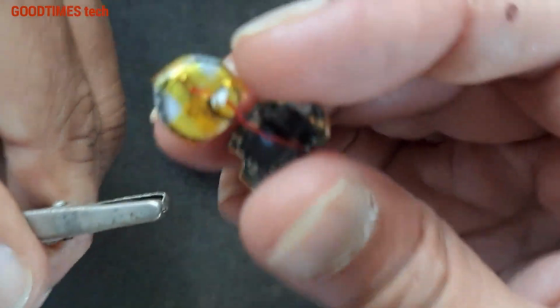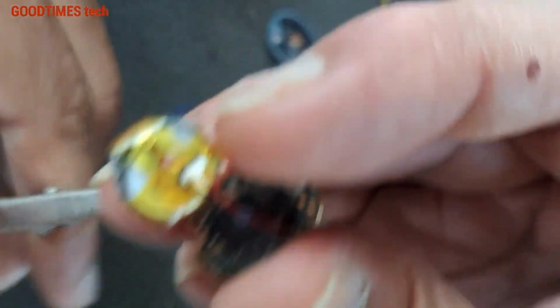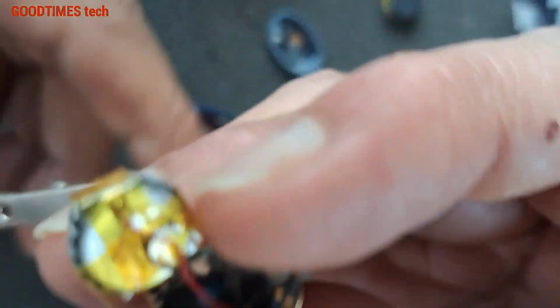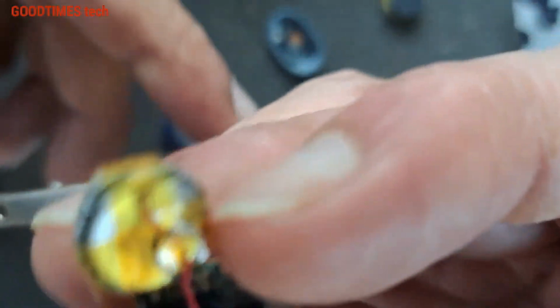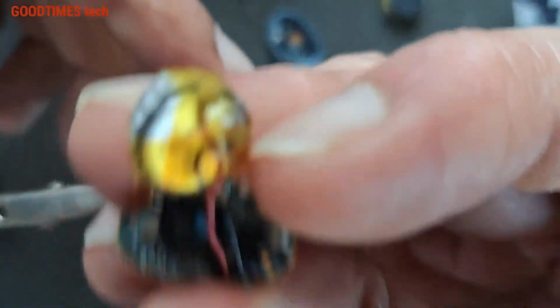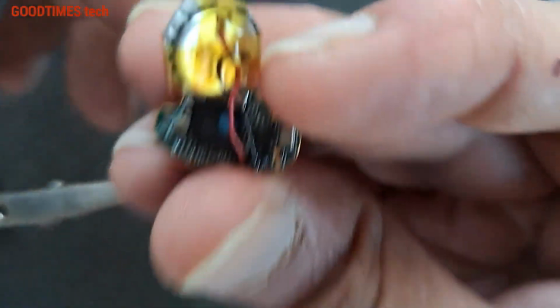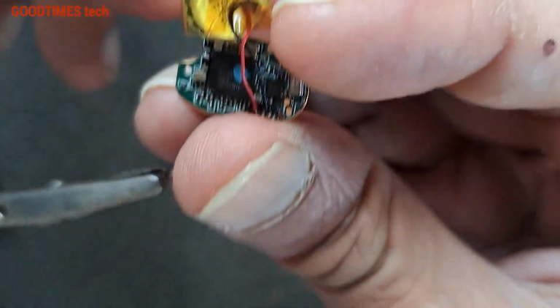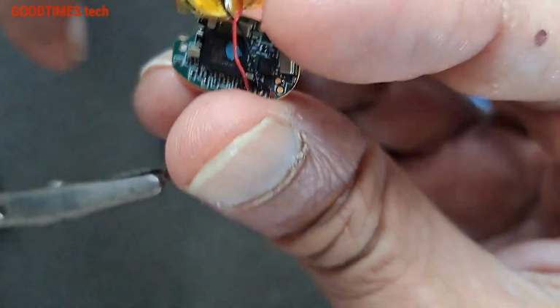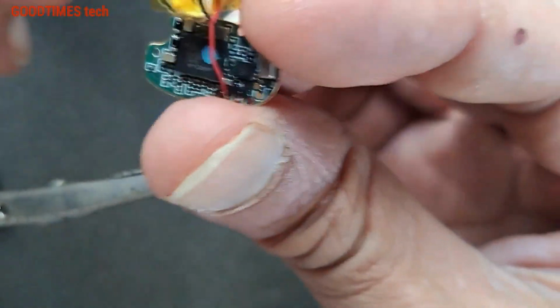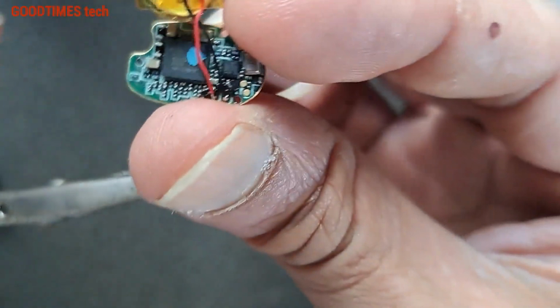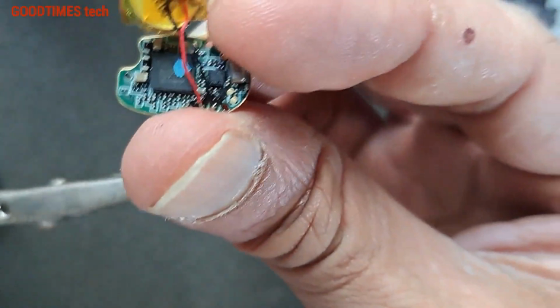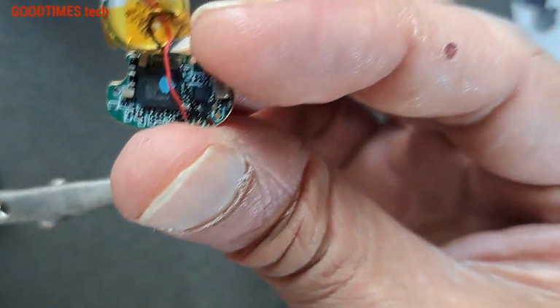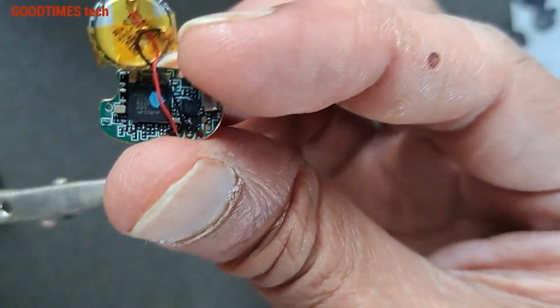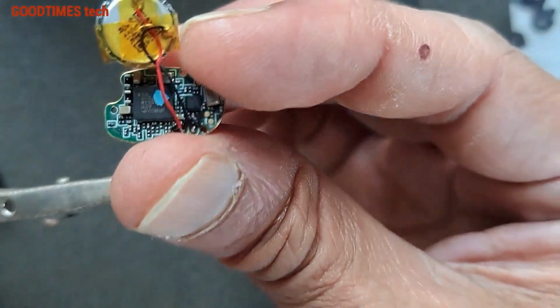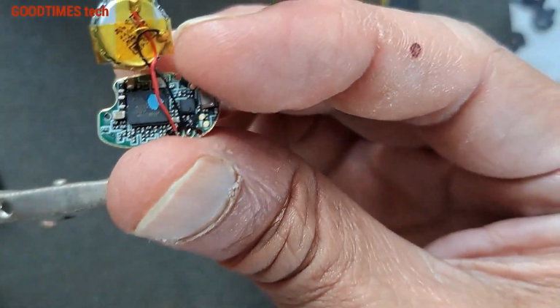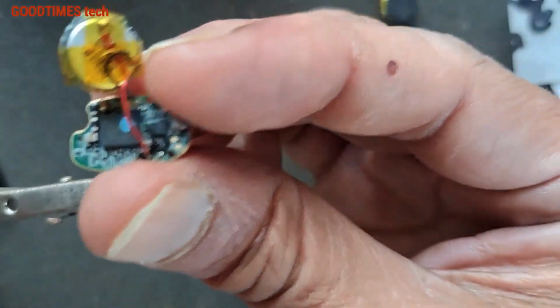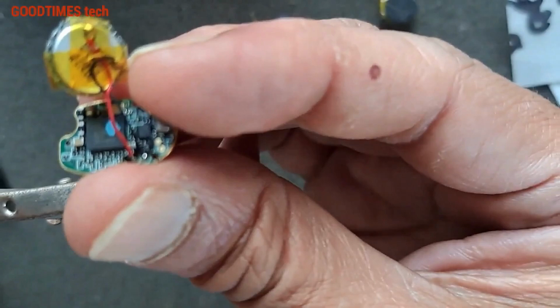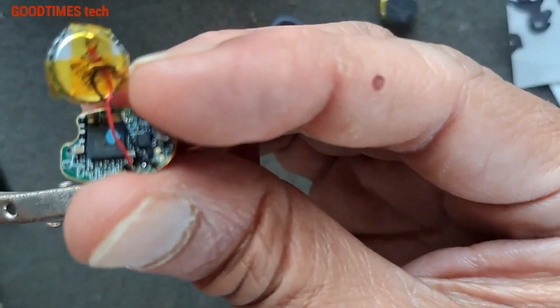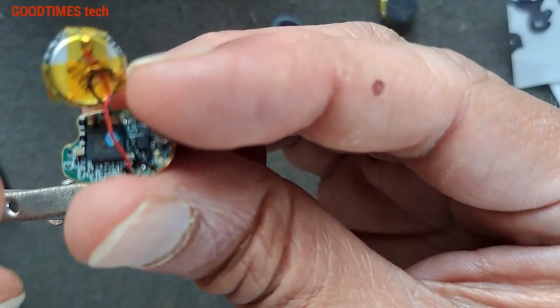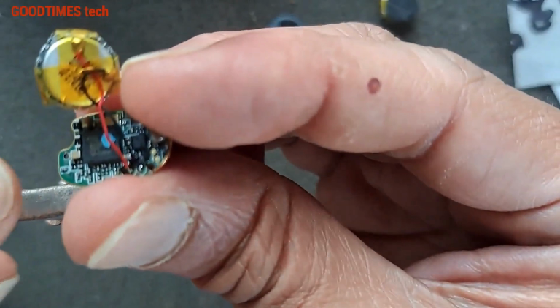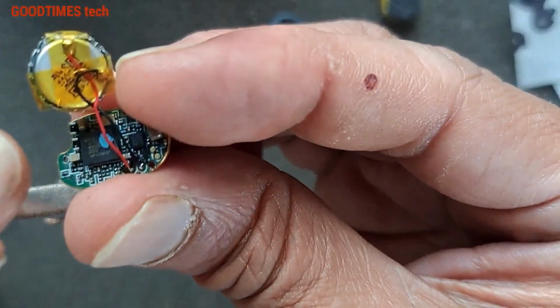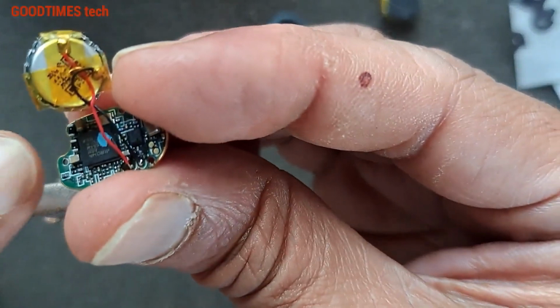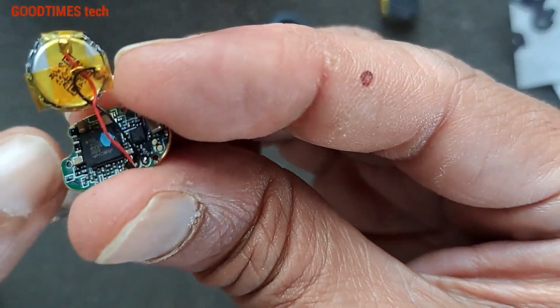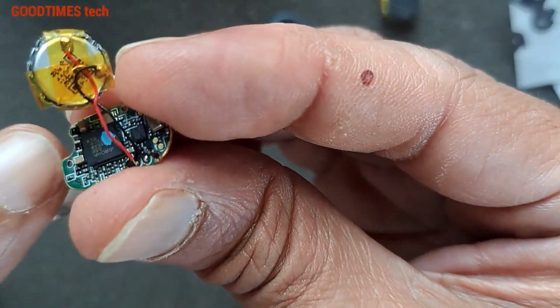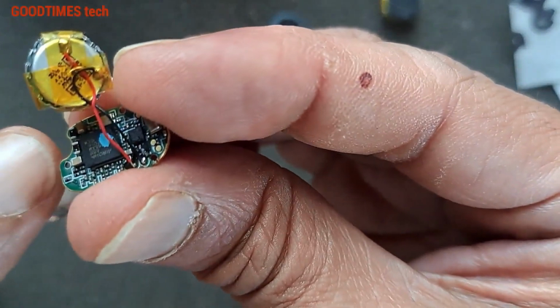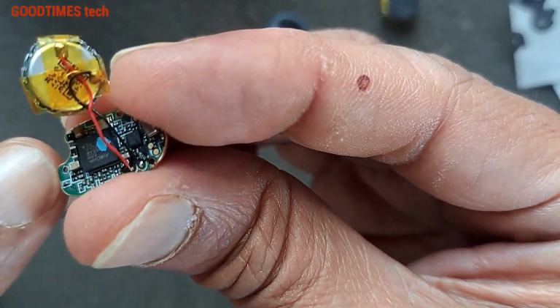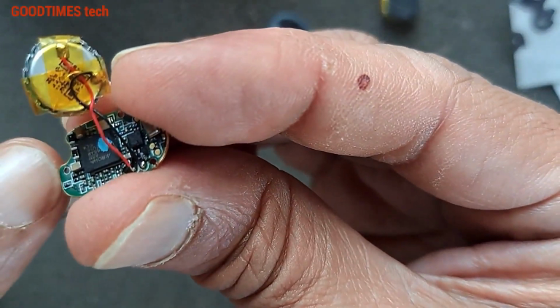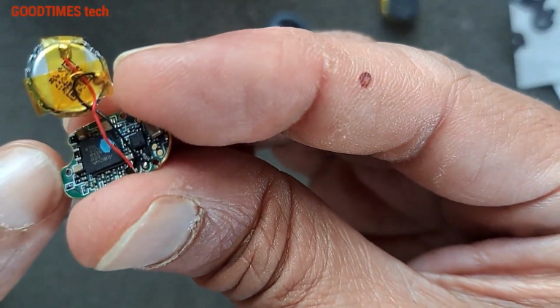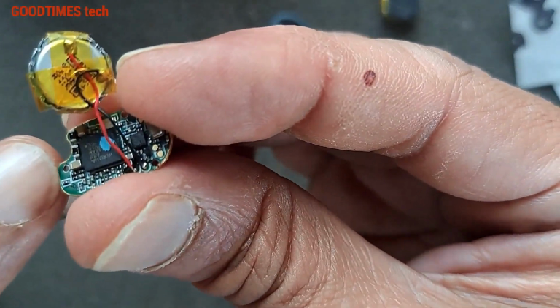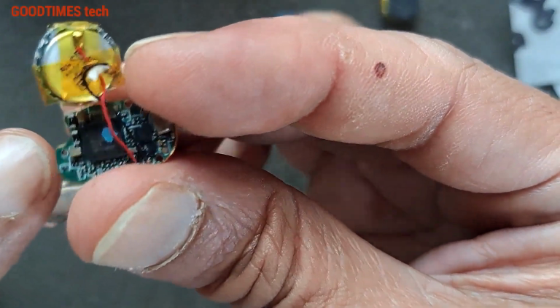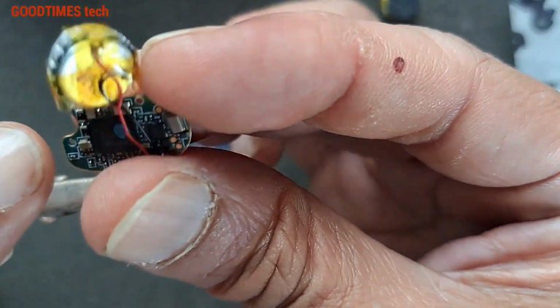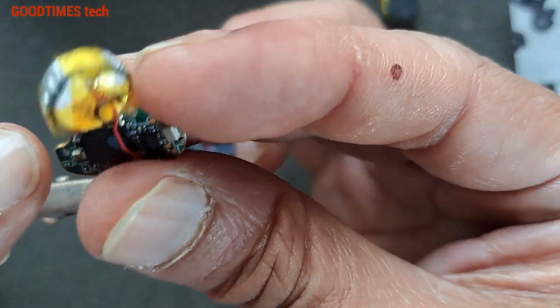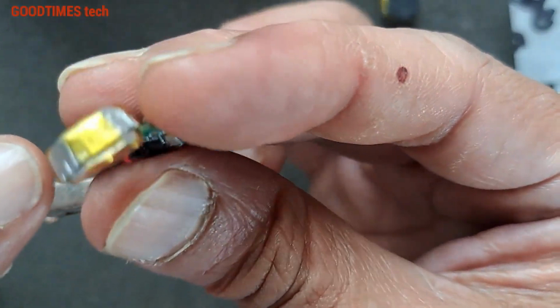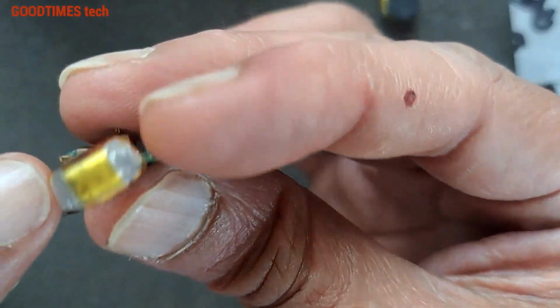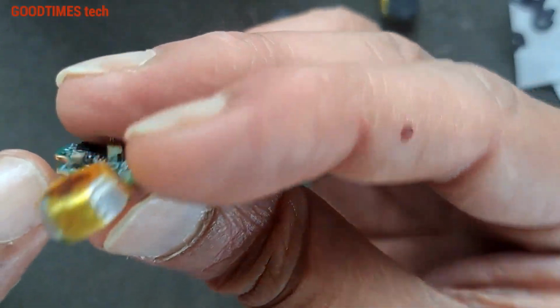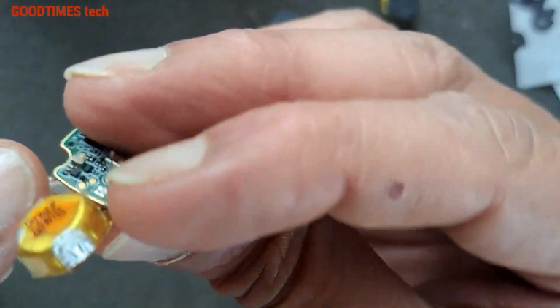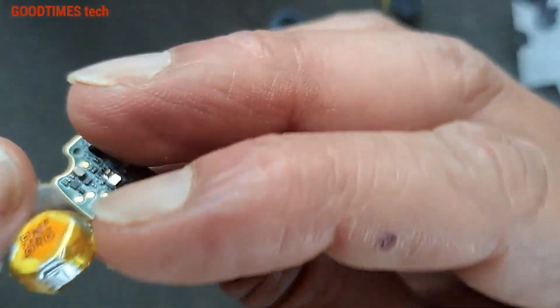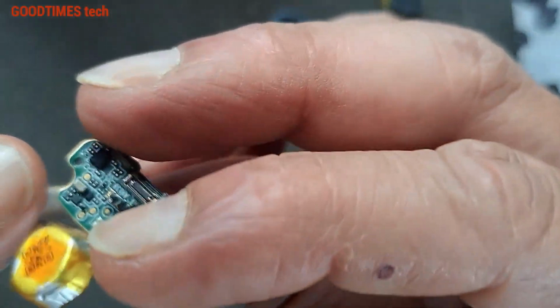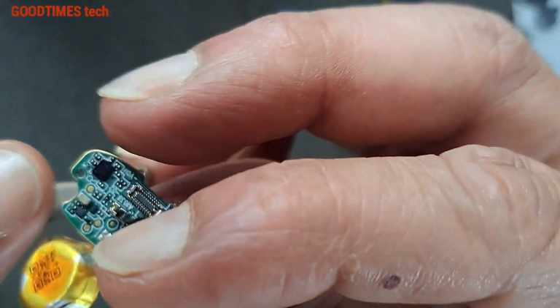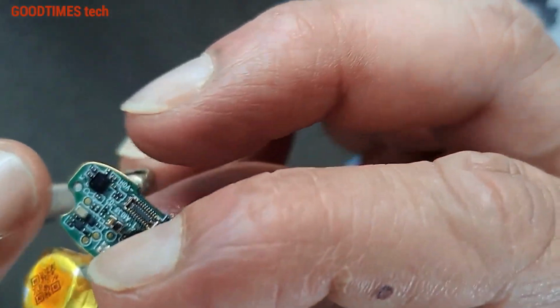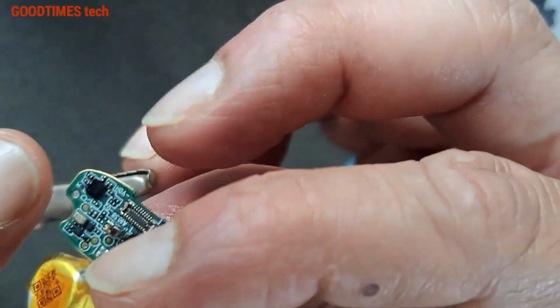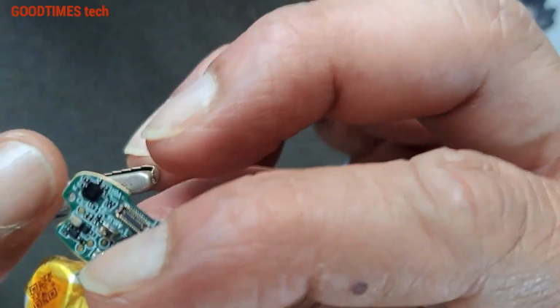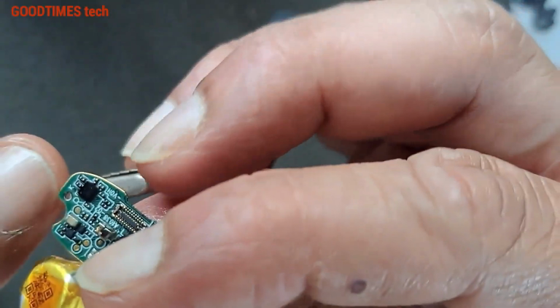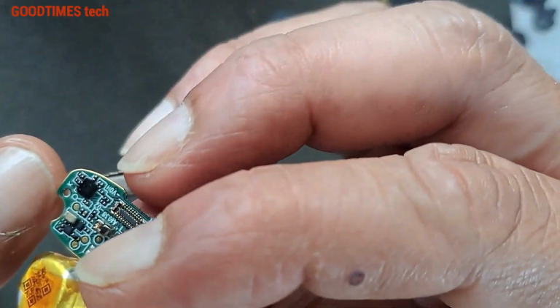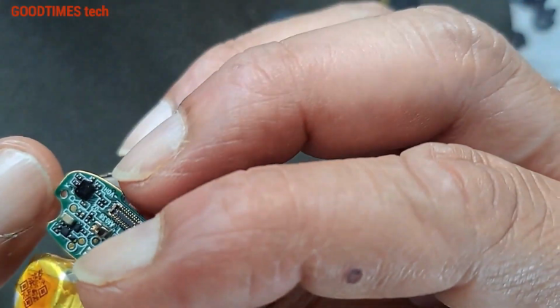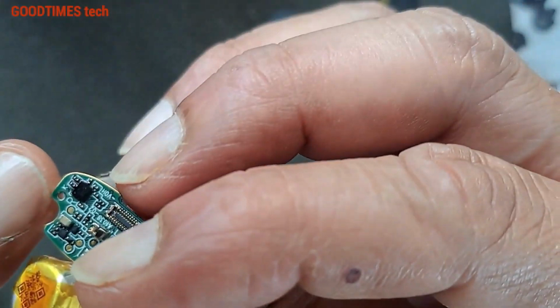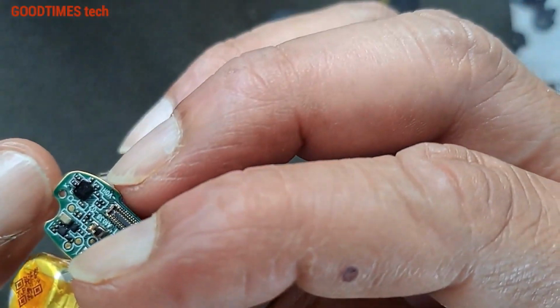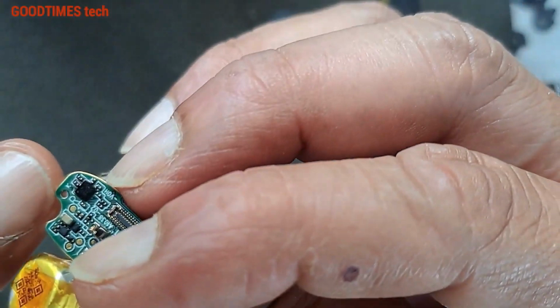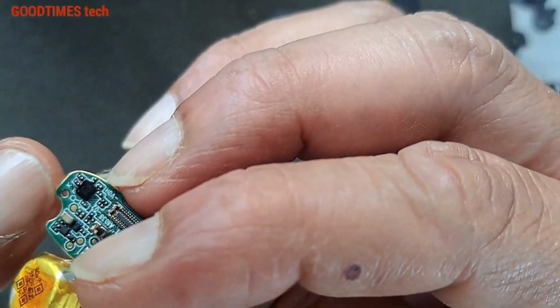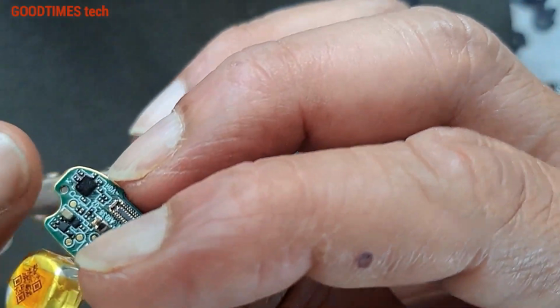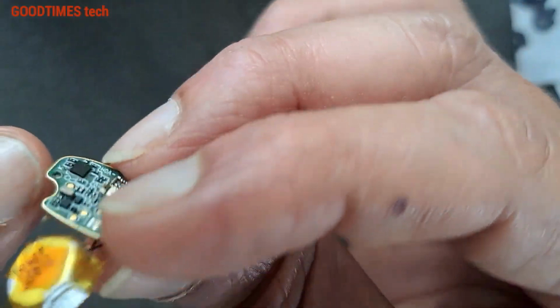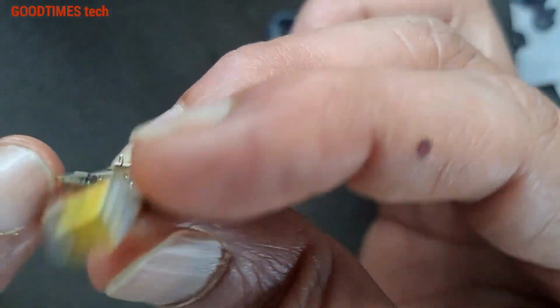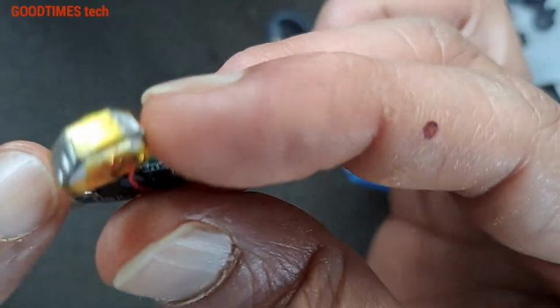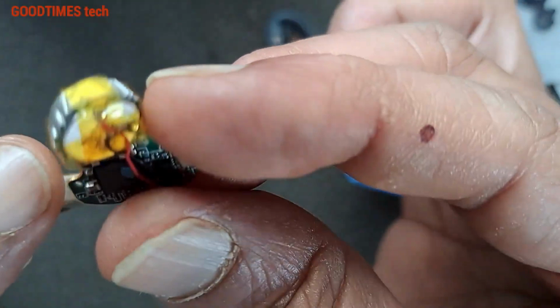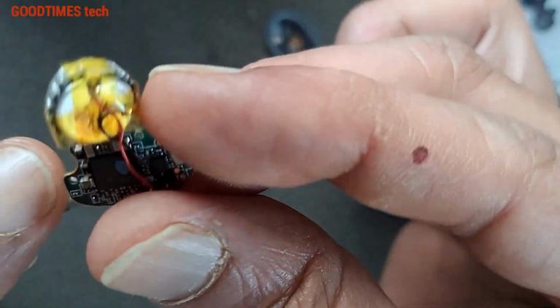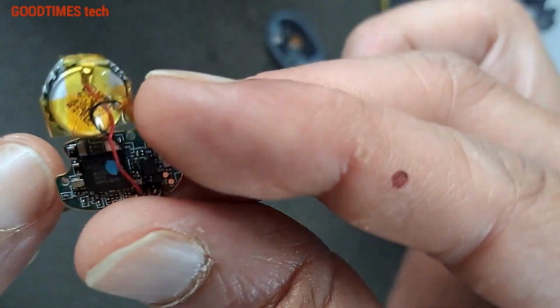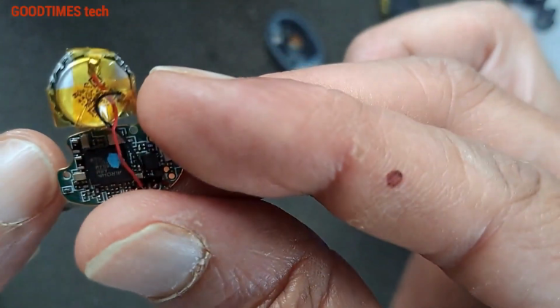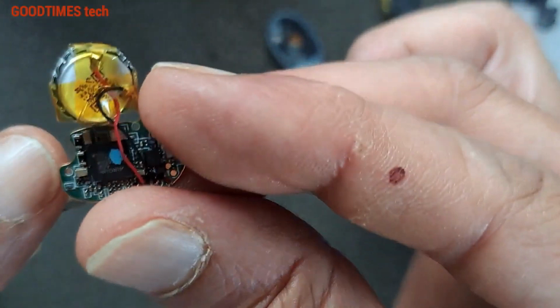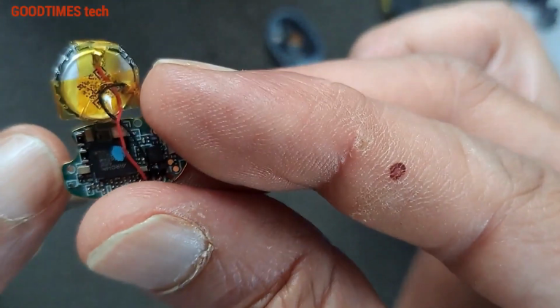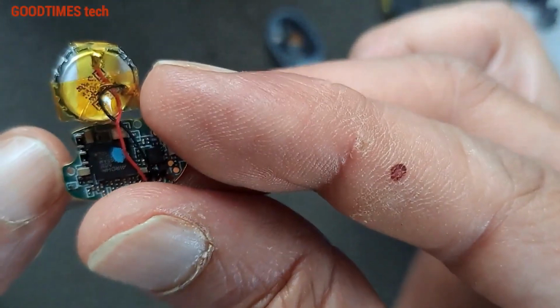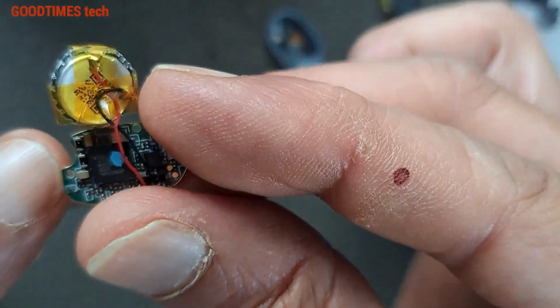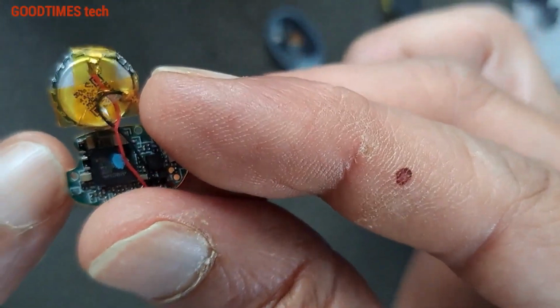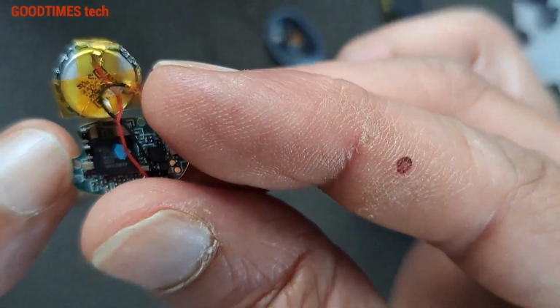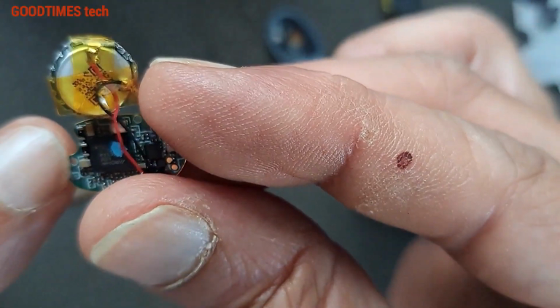You can hold the crocodile clip only at this point because there are no components here.